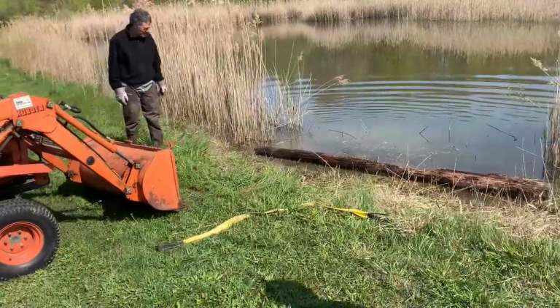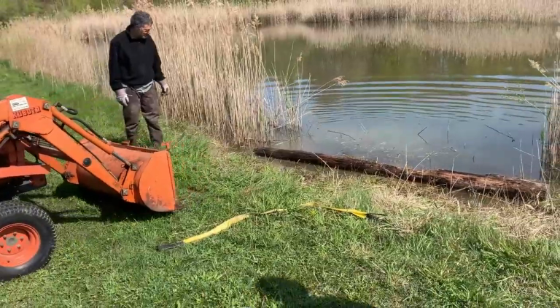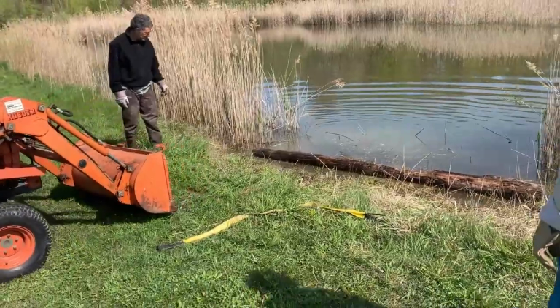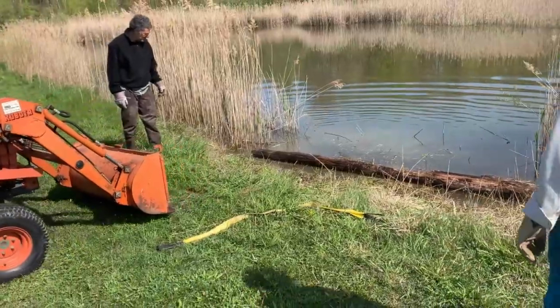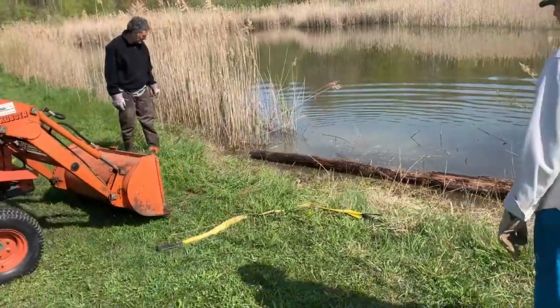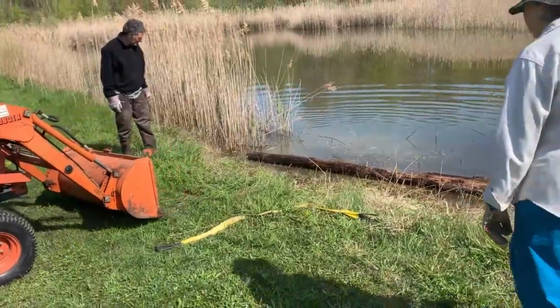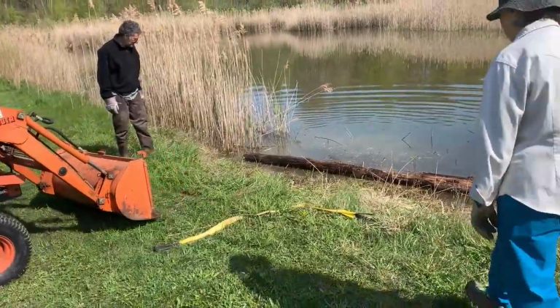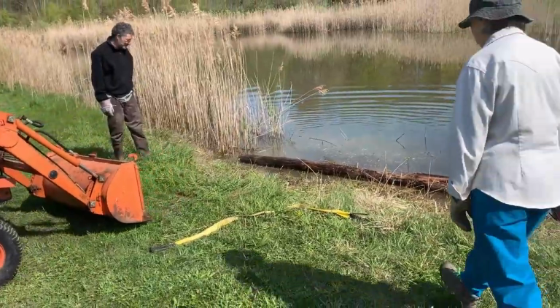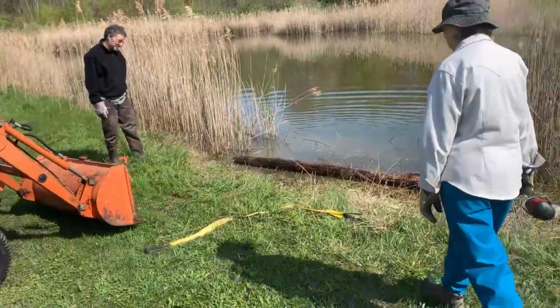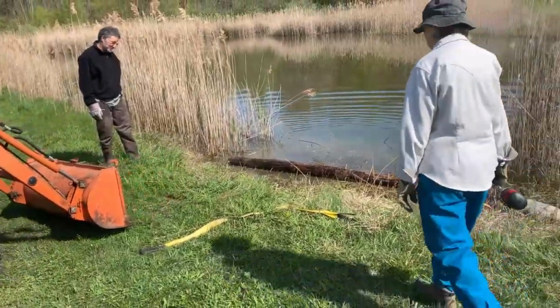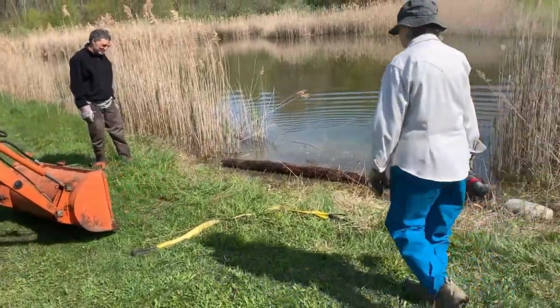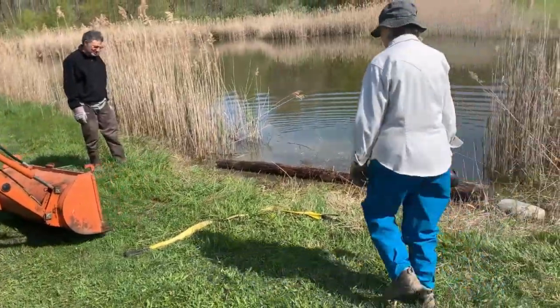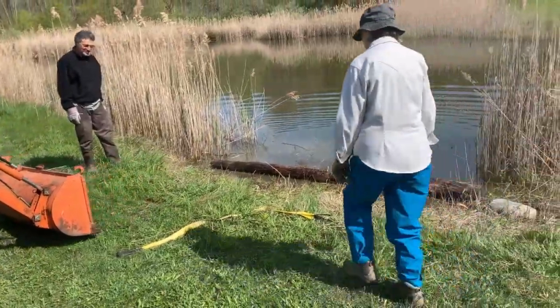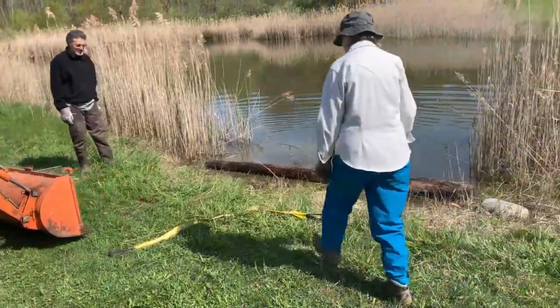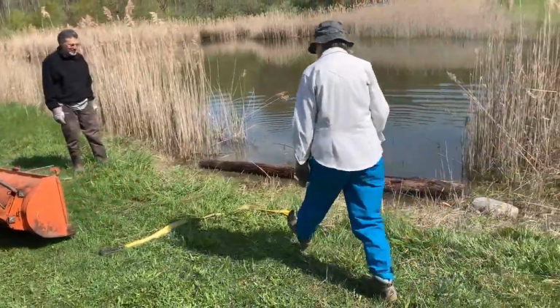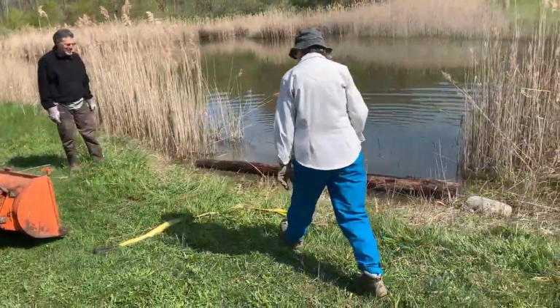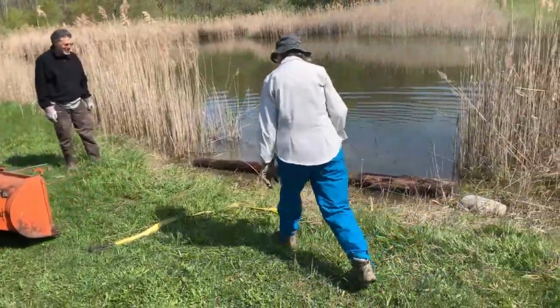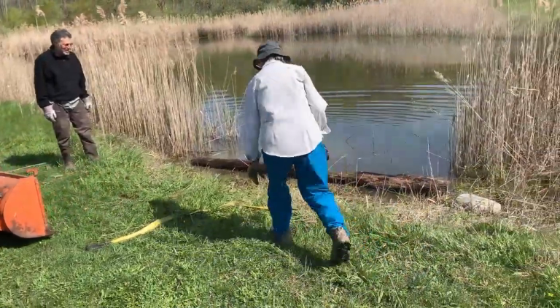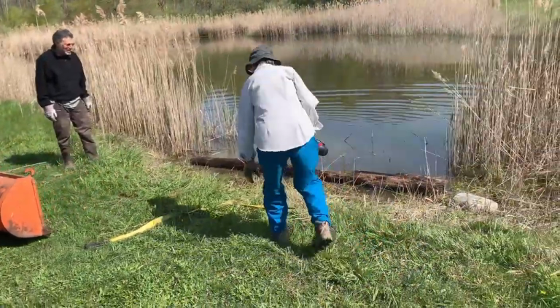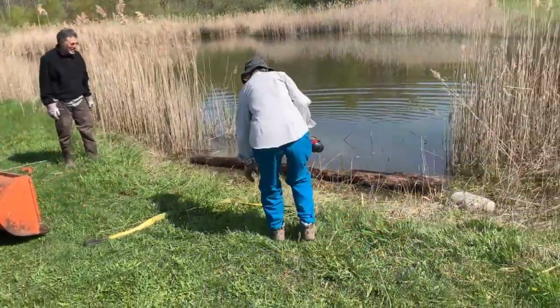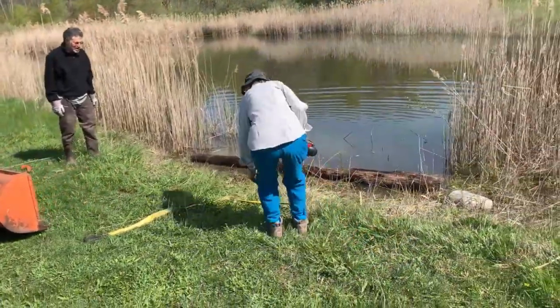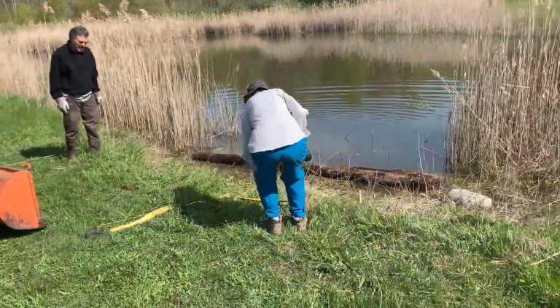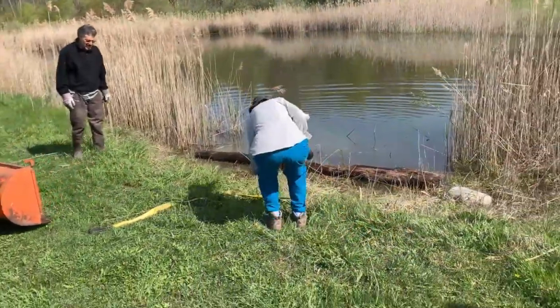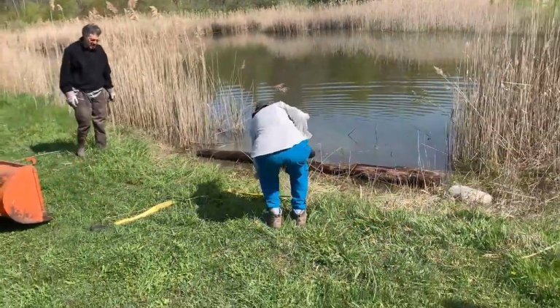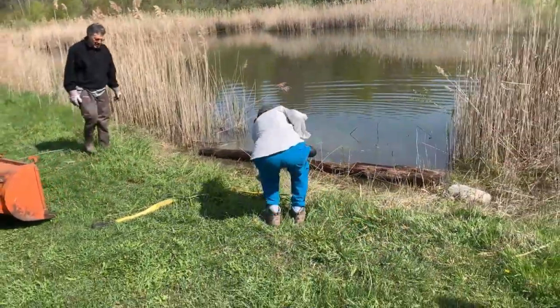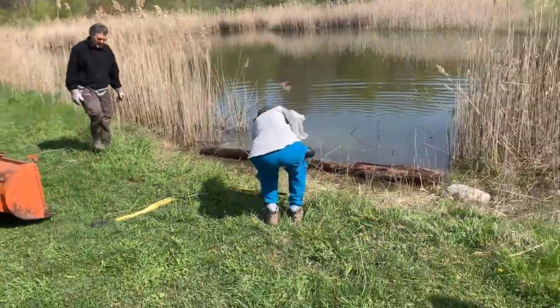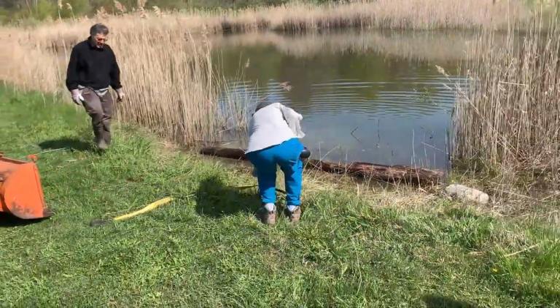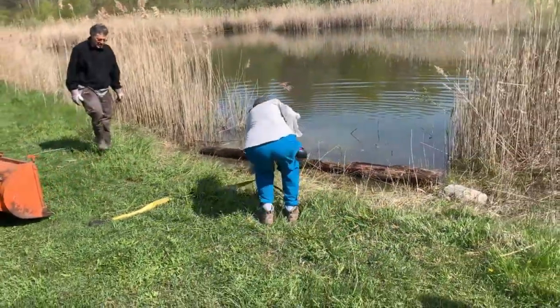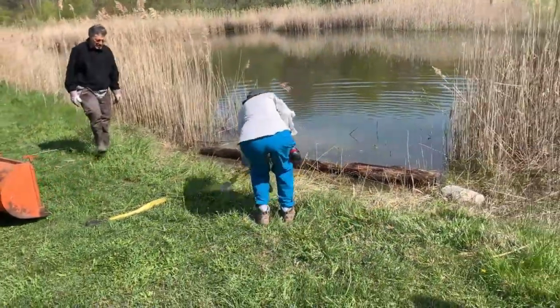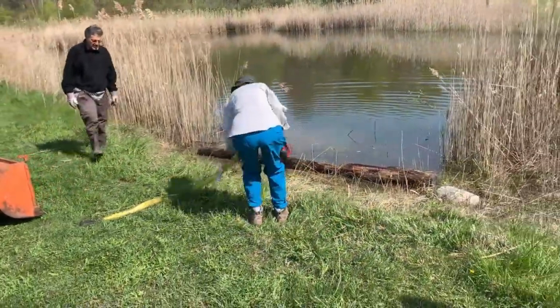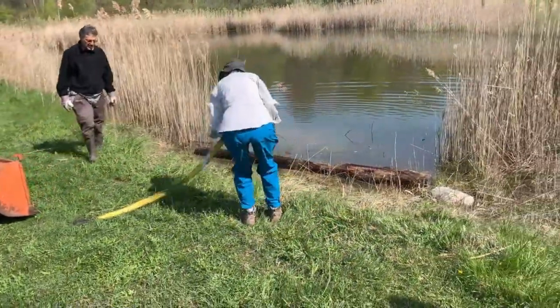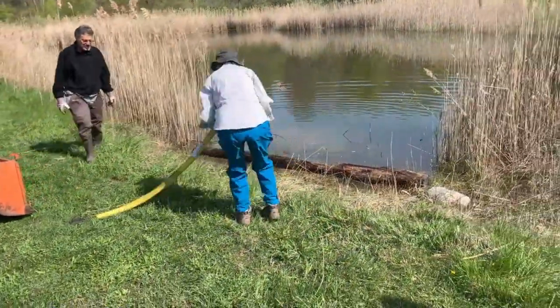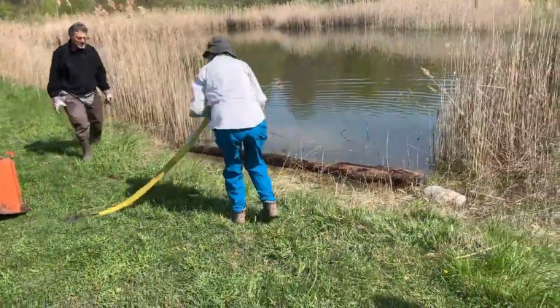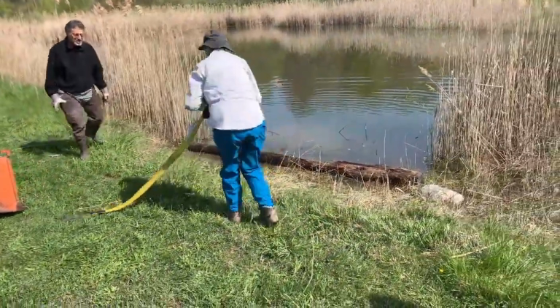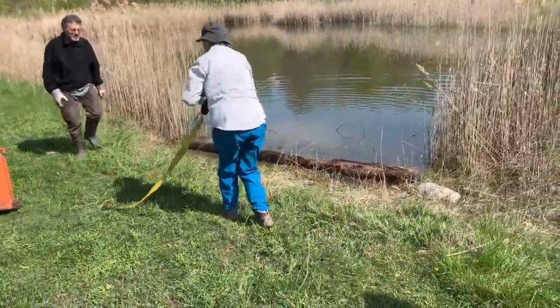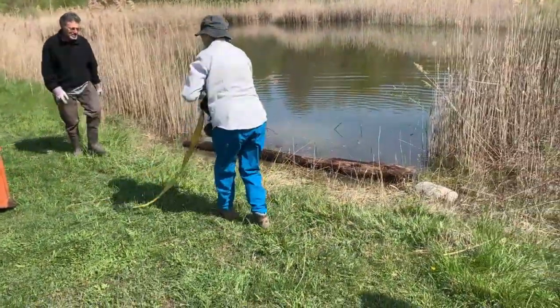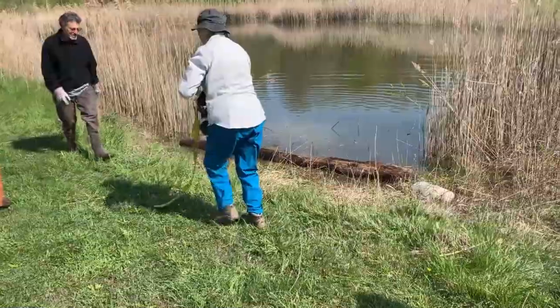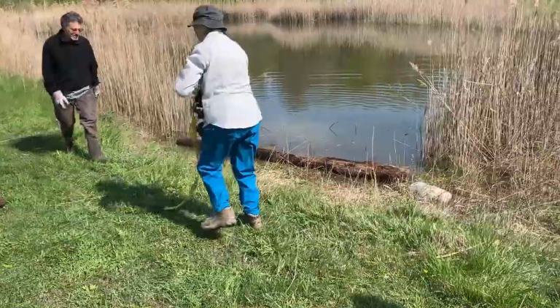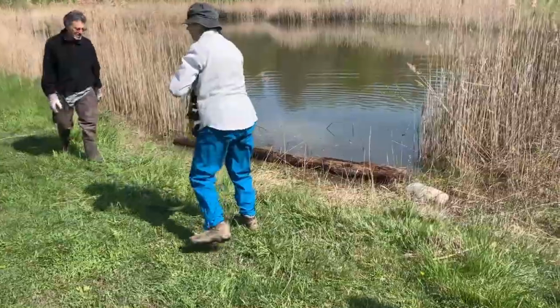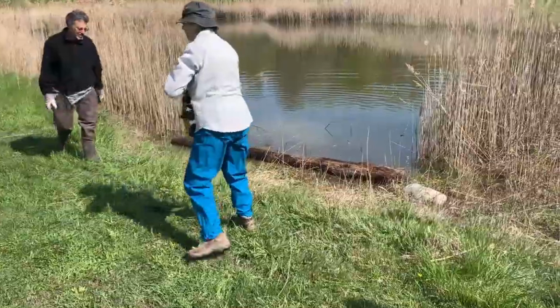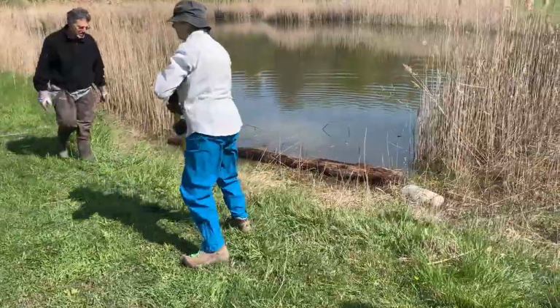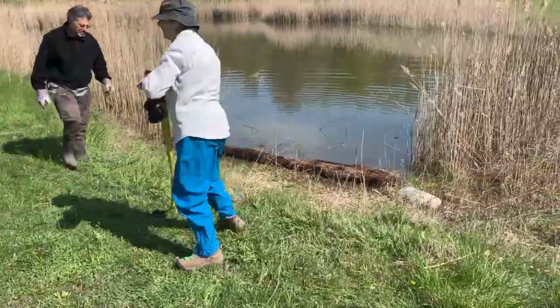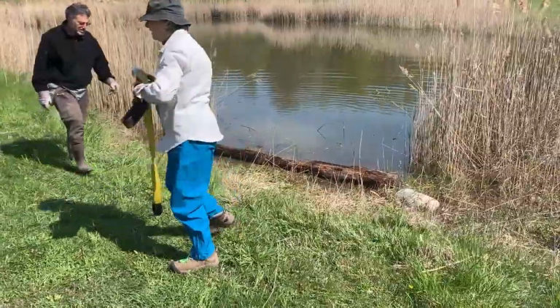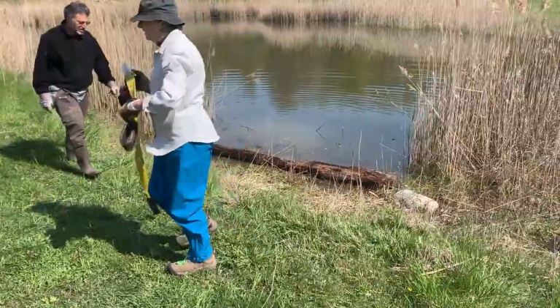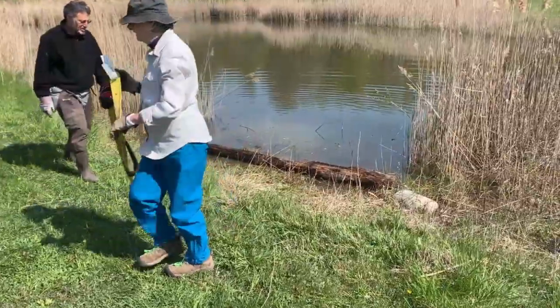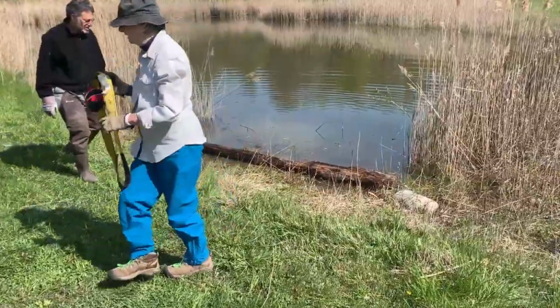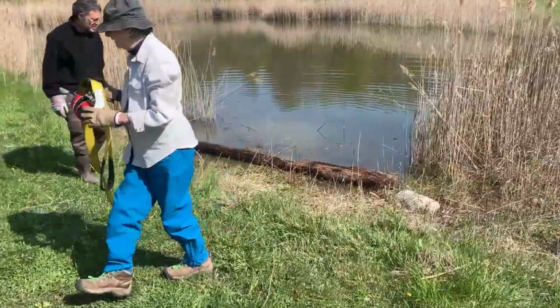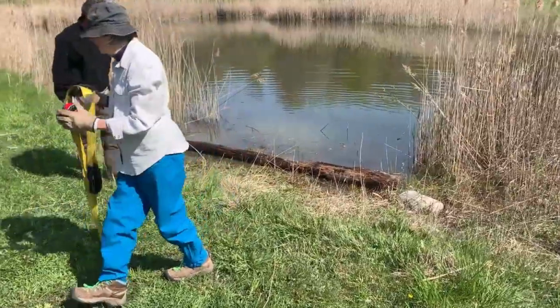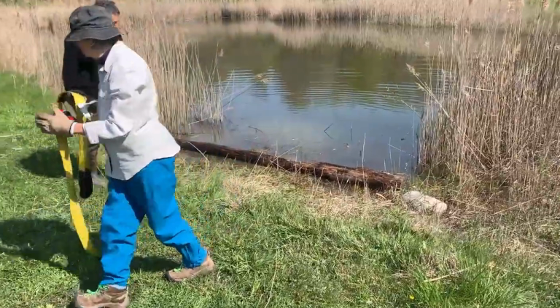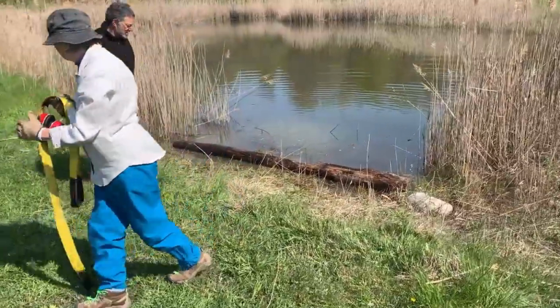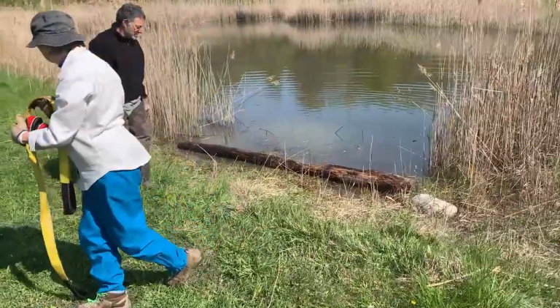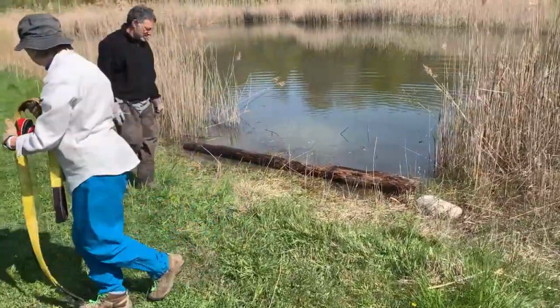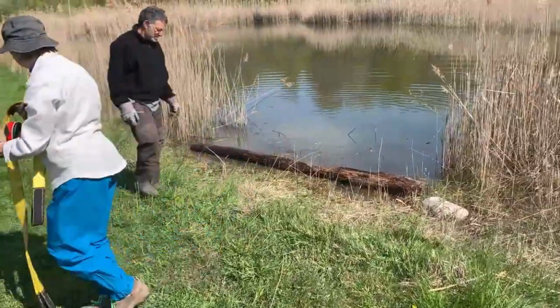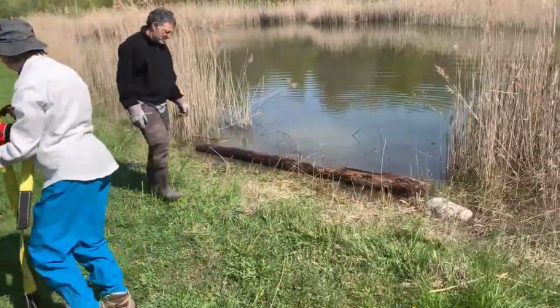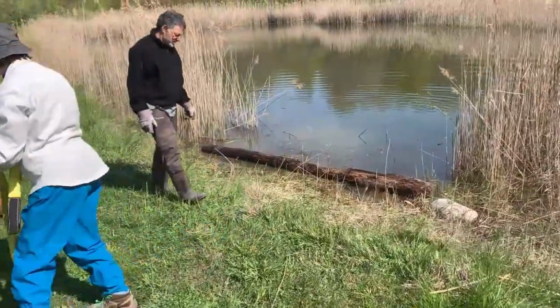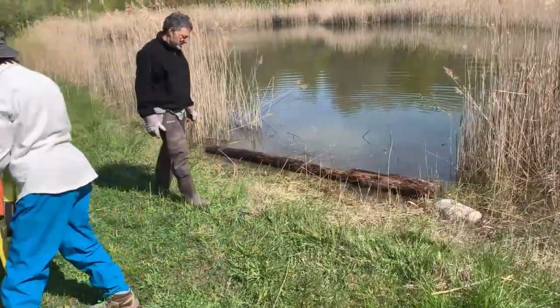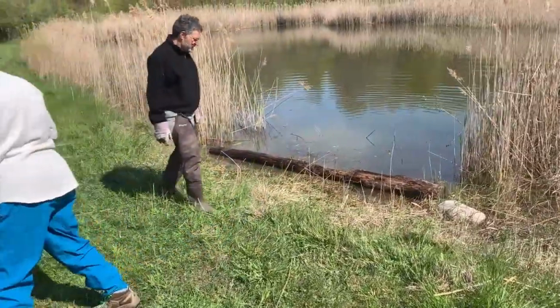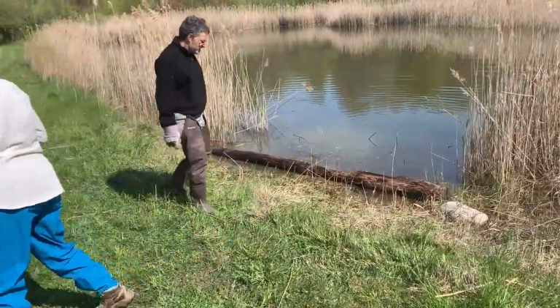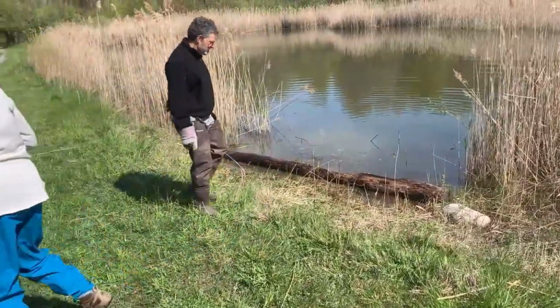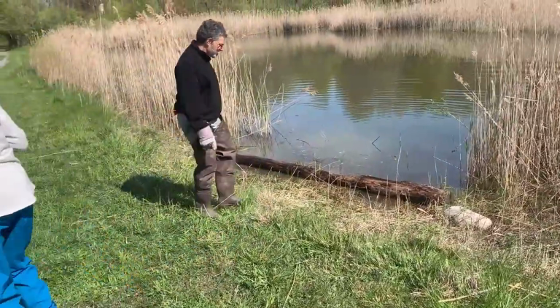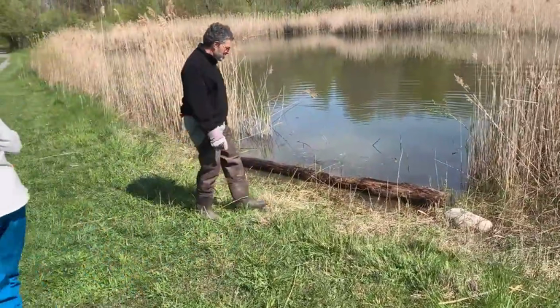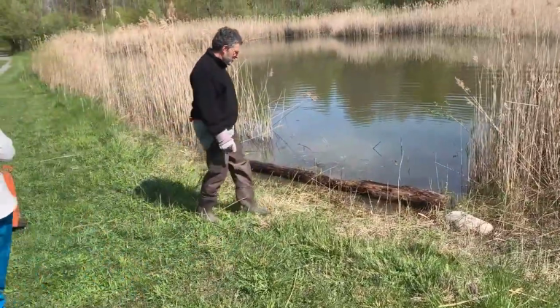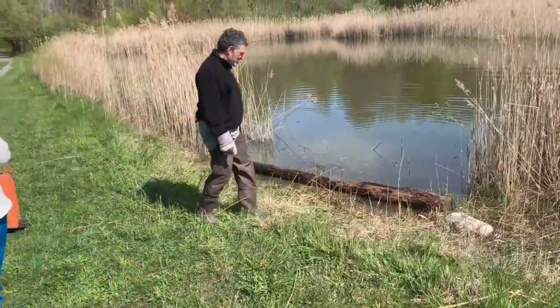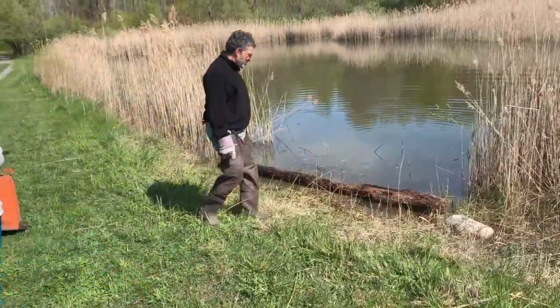Now we have the logs by the shore. We'll see how they're going to anchor it.